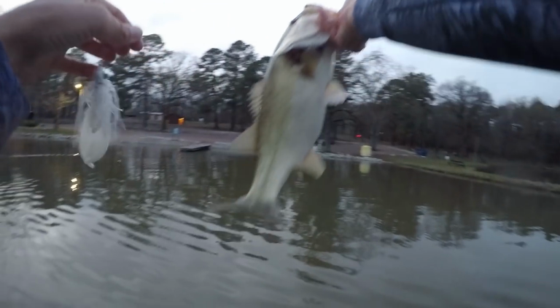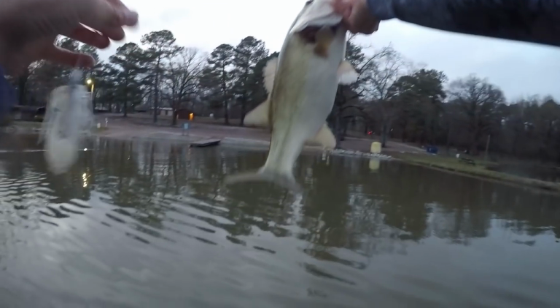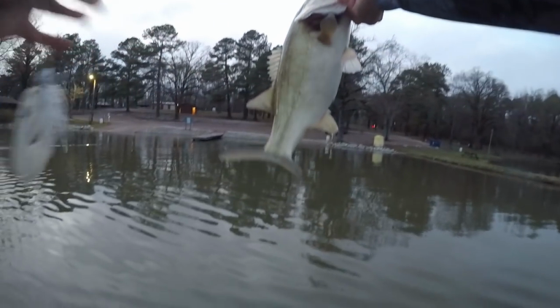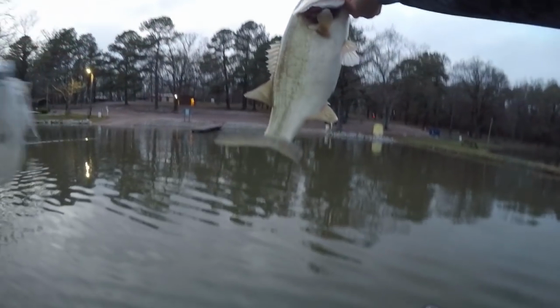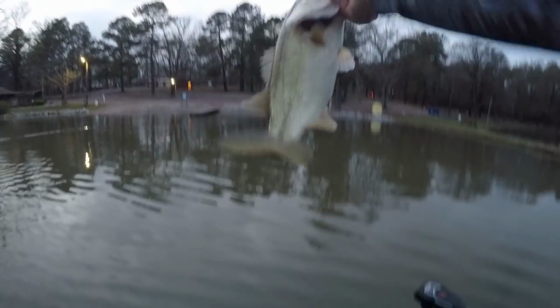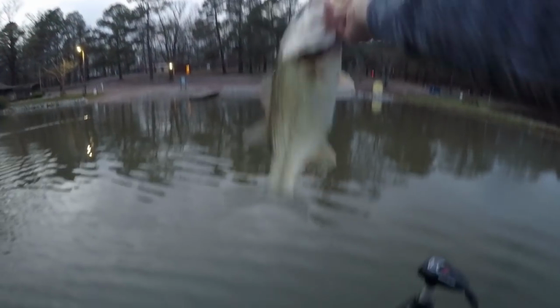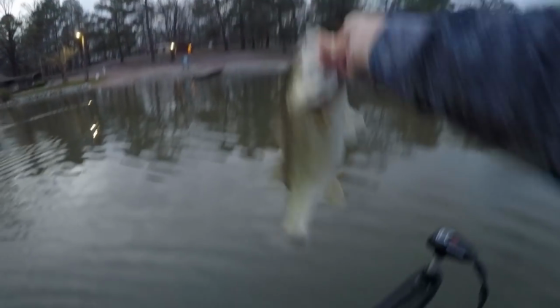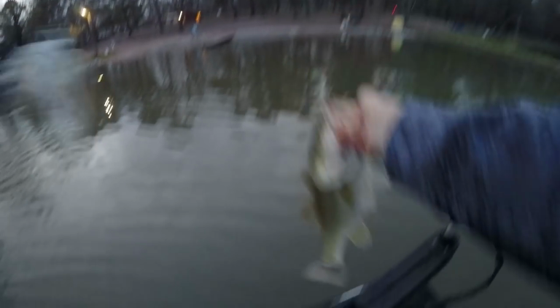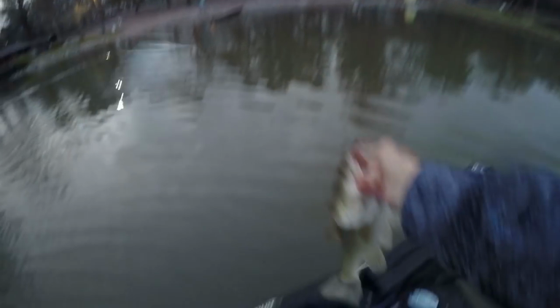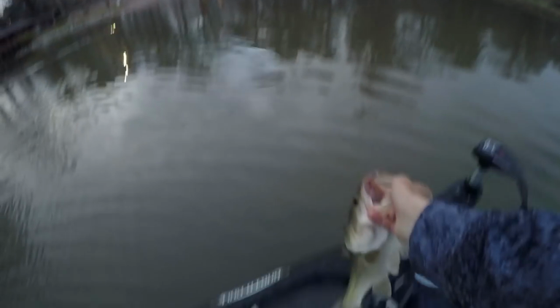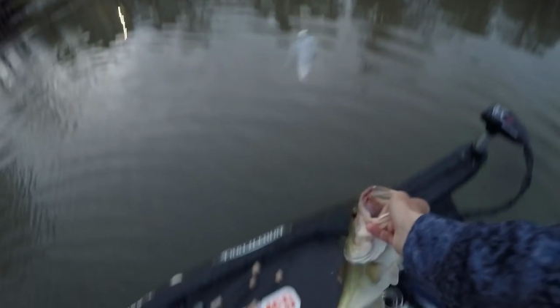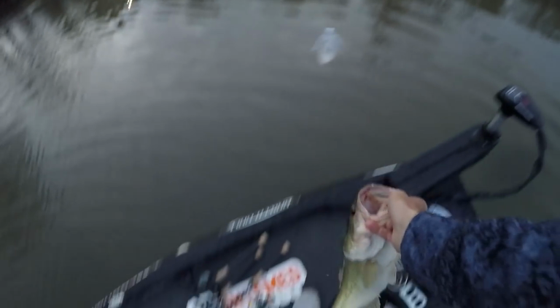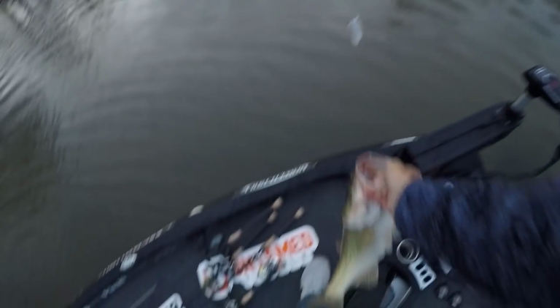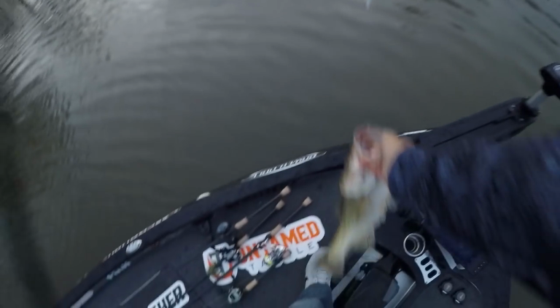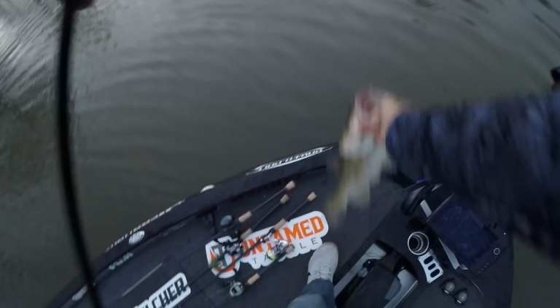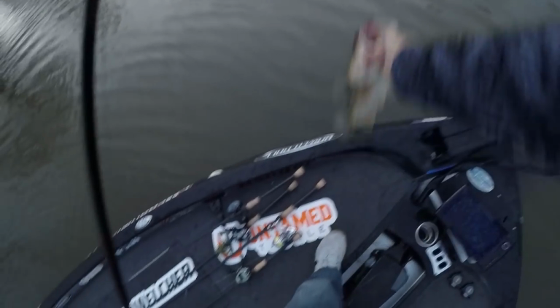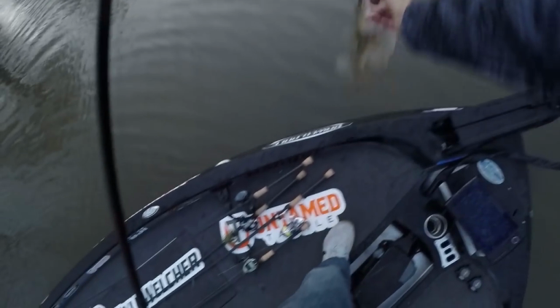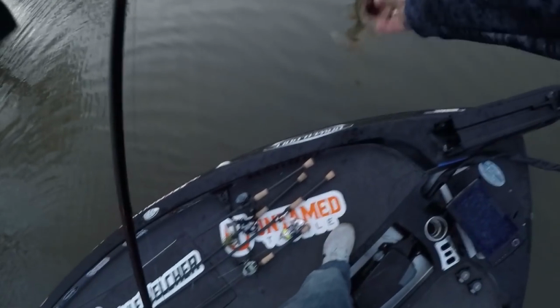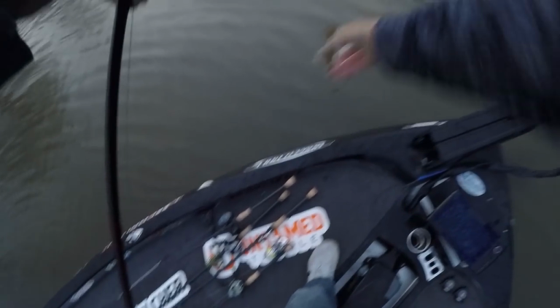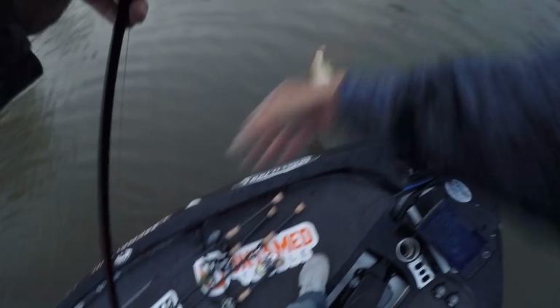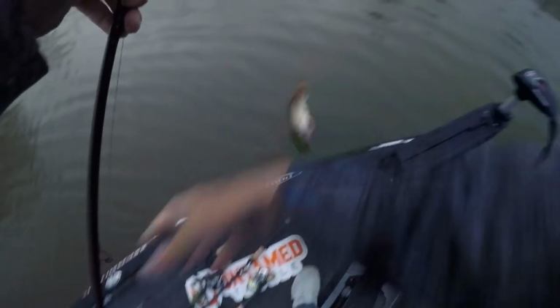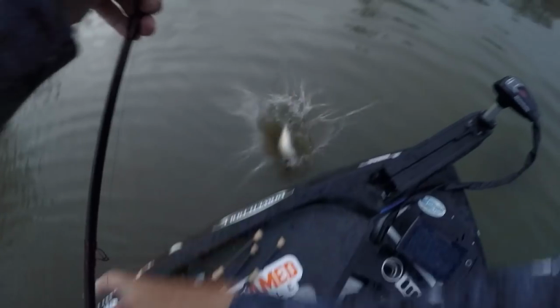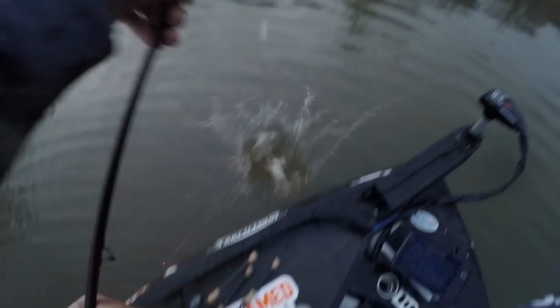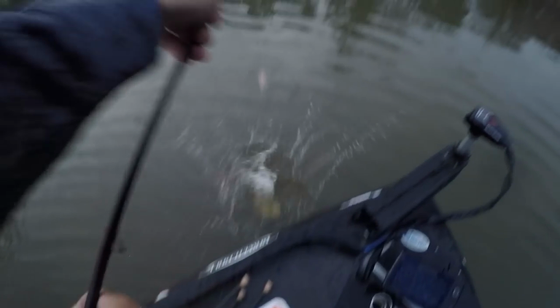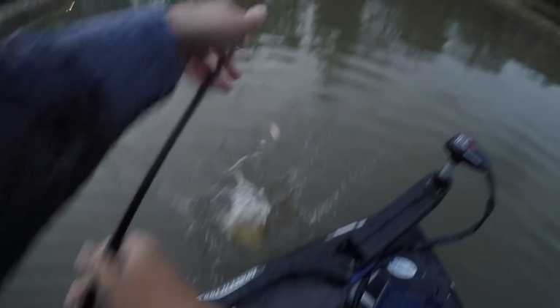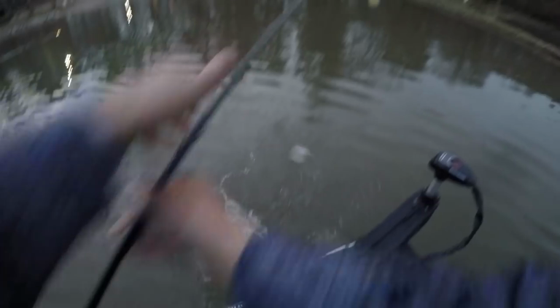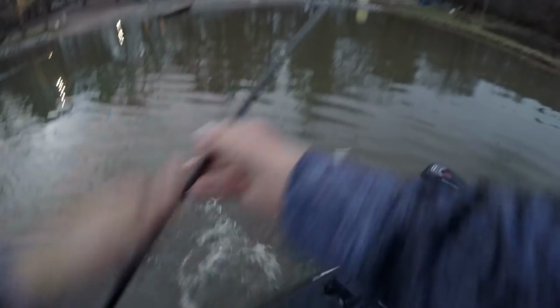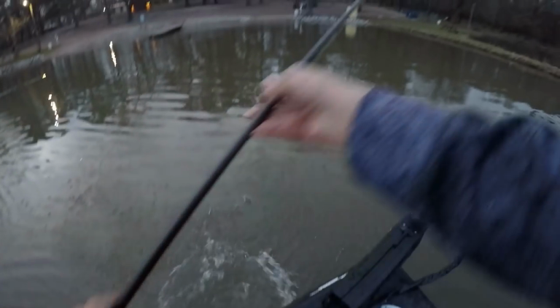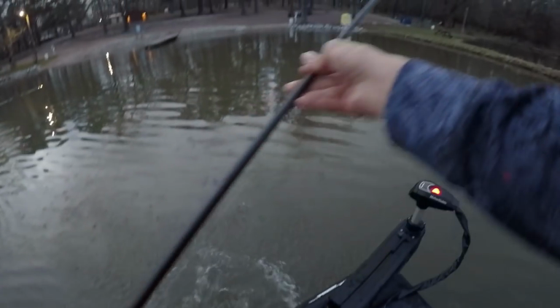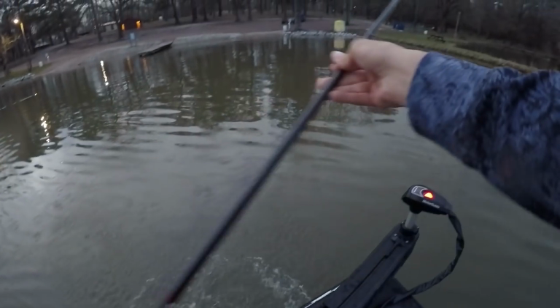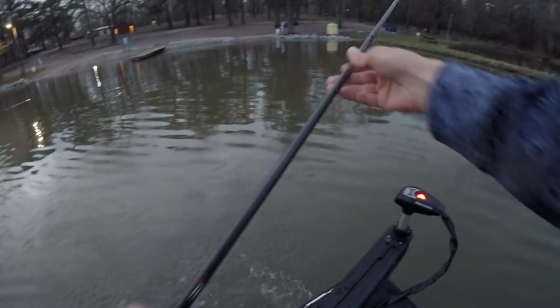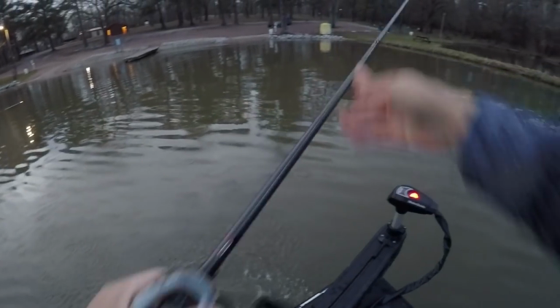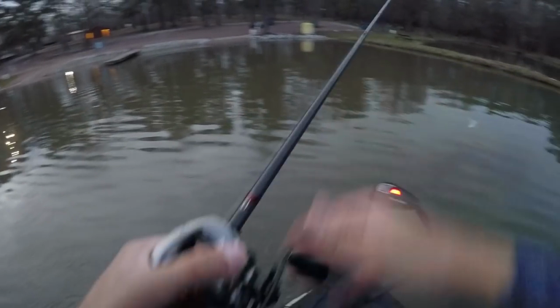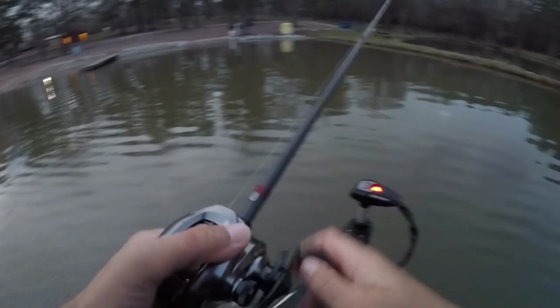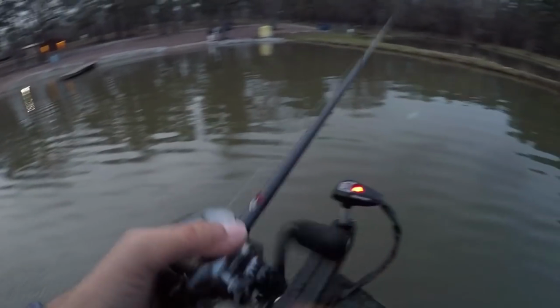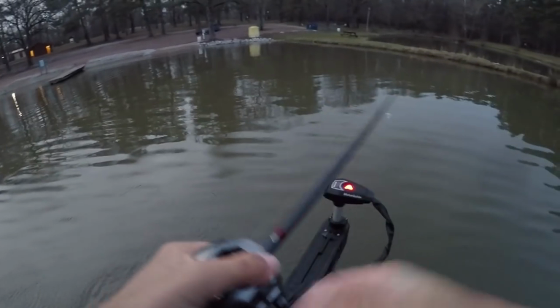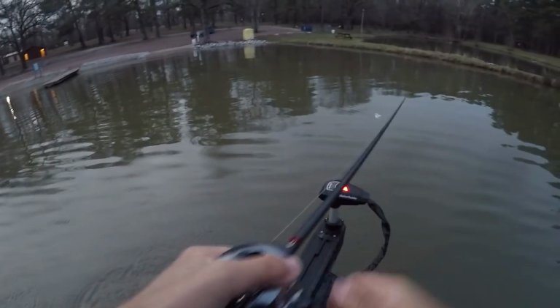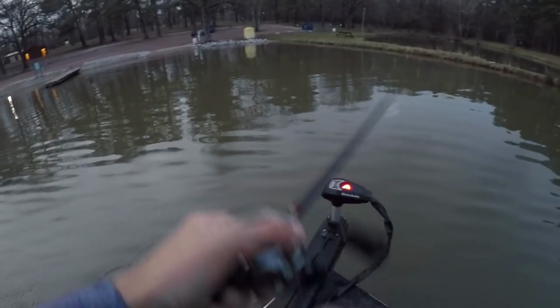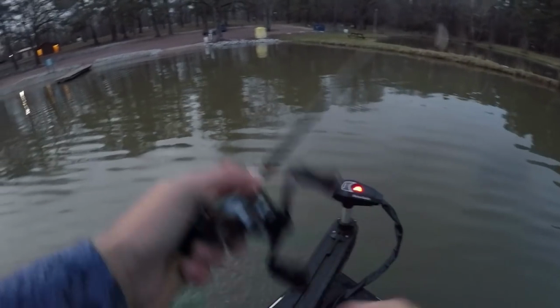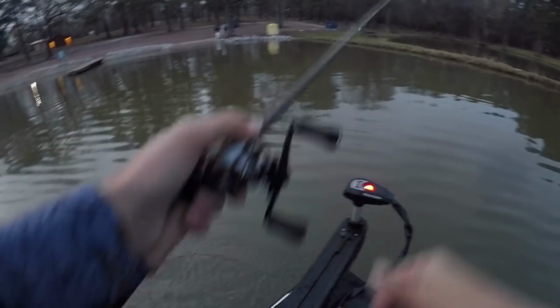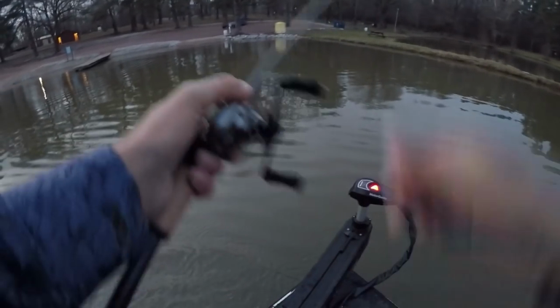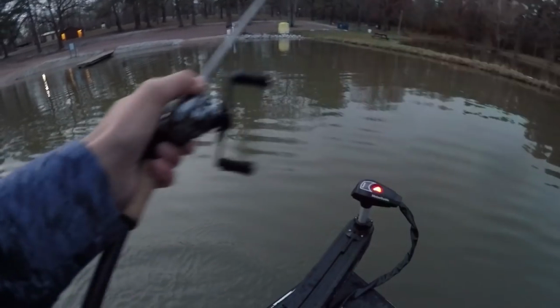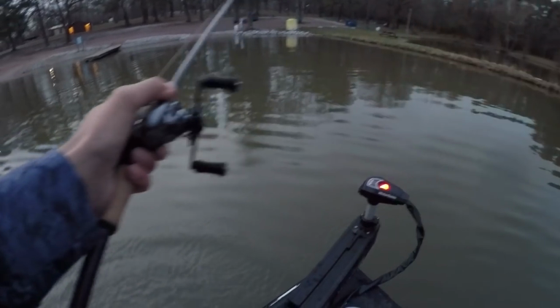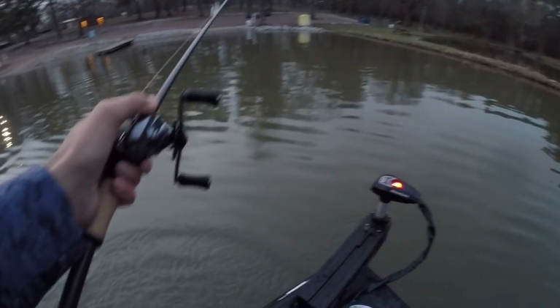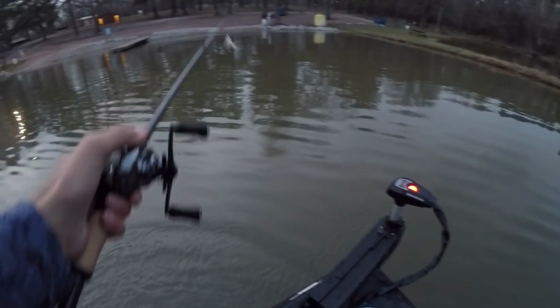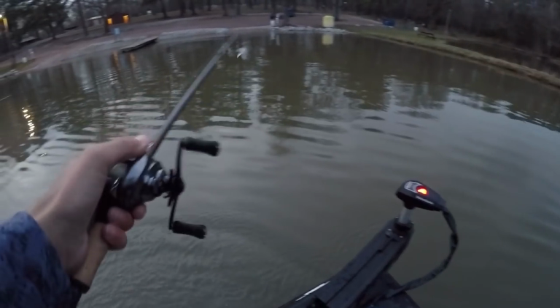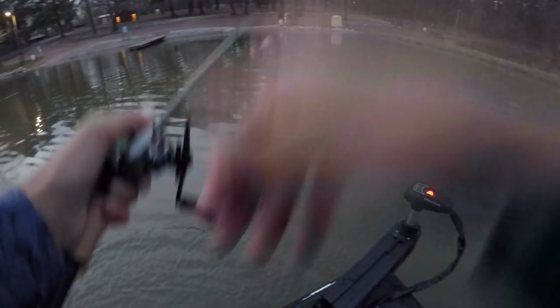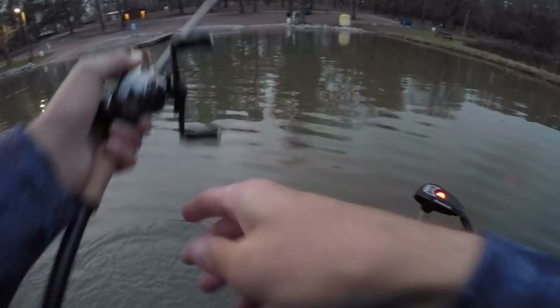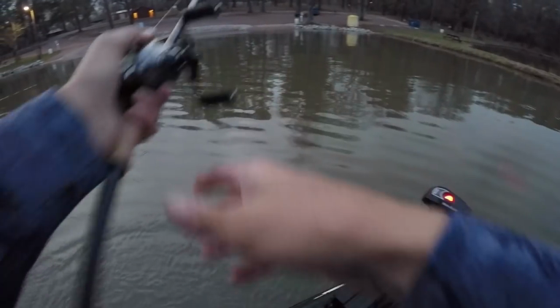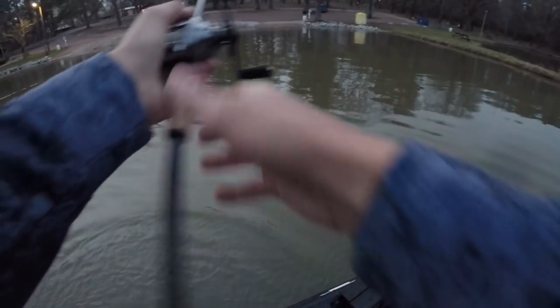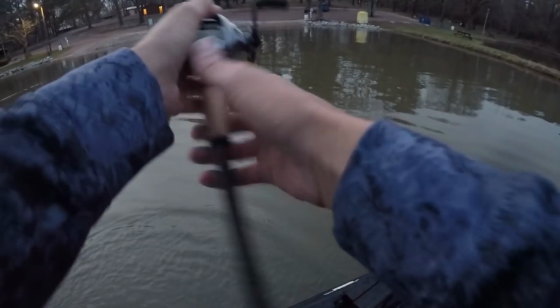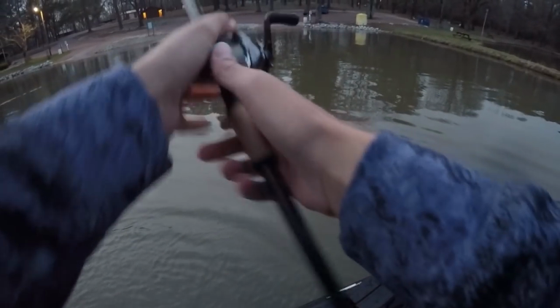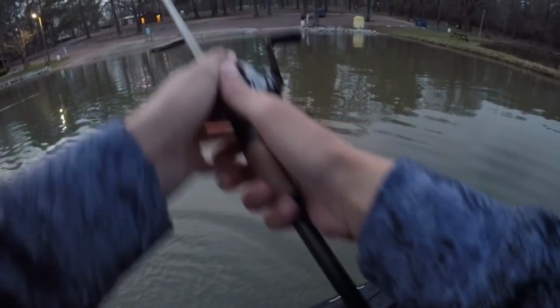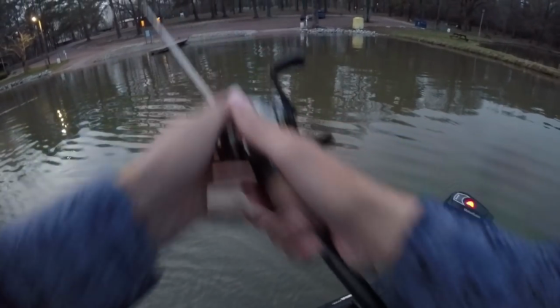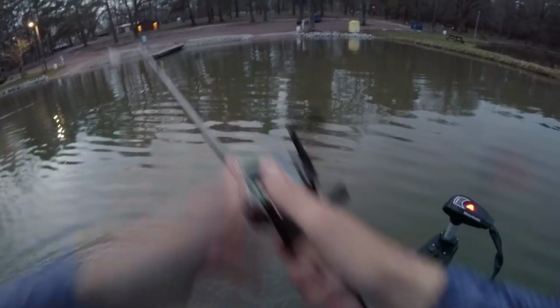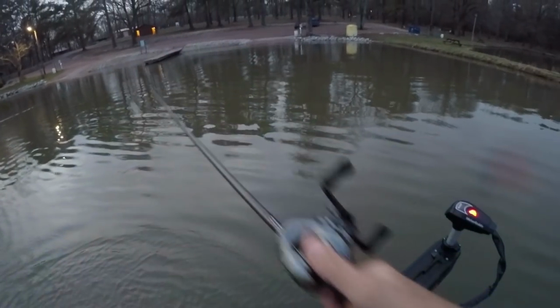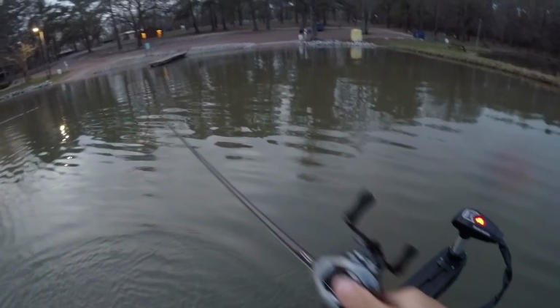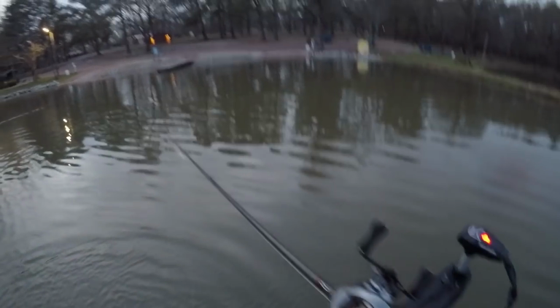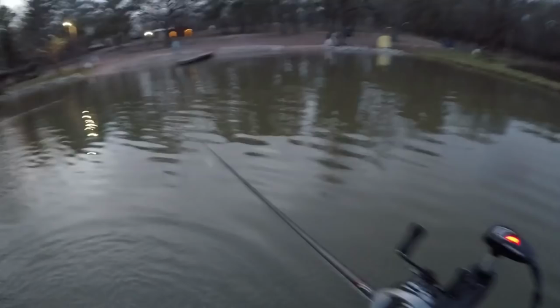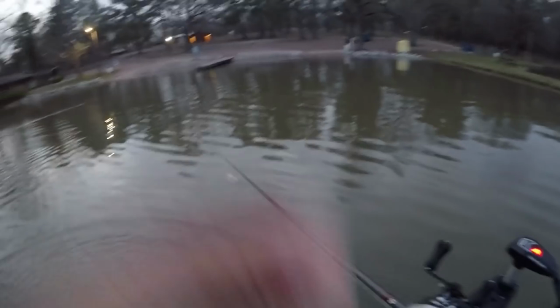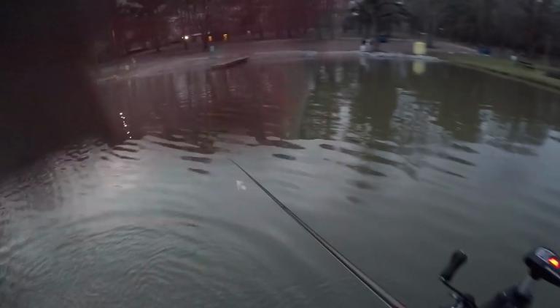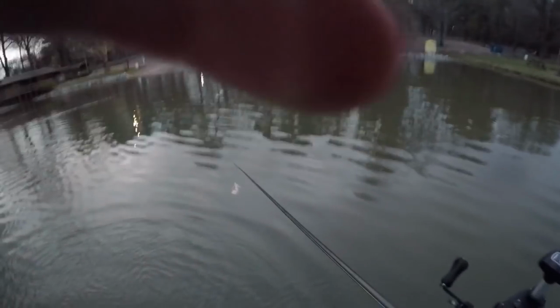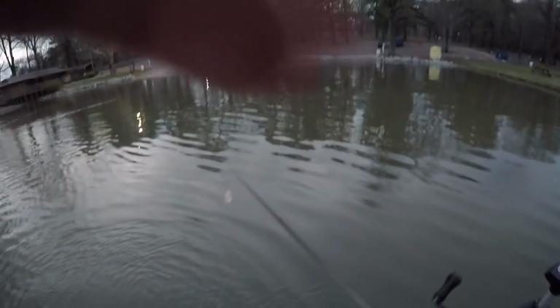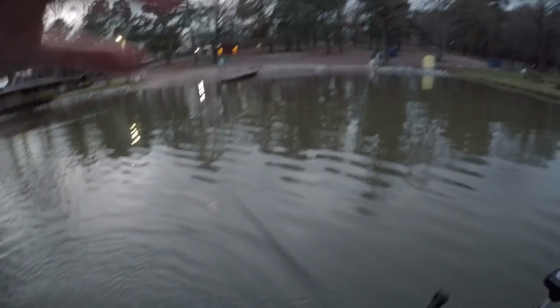Nice one, three-pounder sure enough — barely flopped him, sorry buddy. Sure enough fun to catch like that though, came up nice.